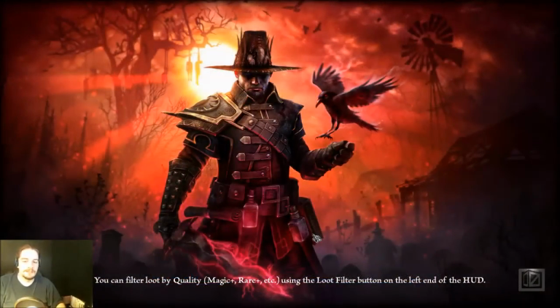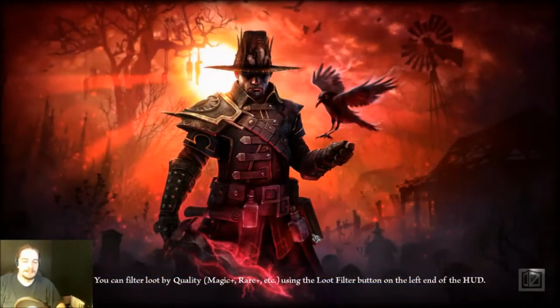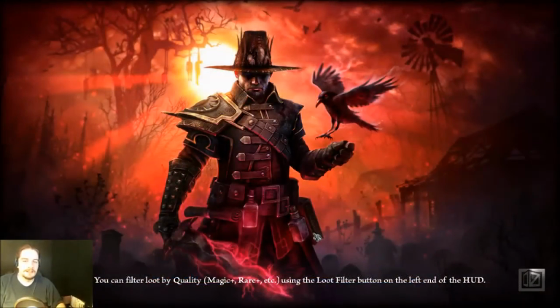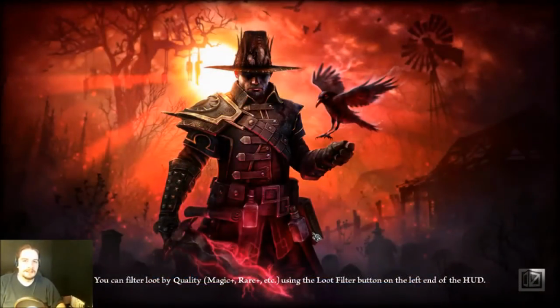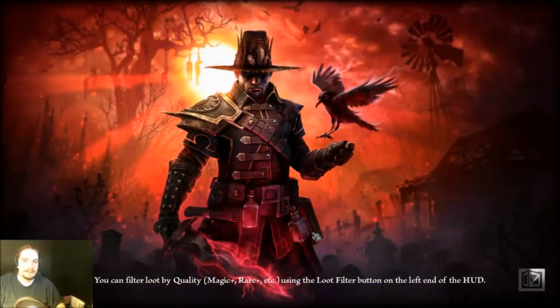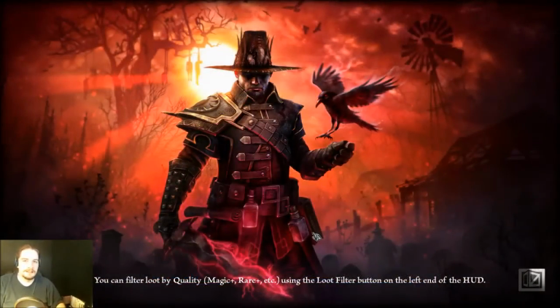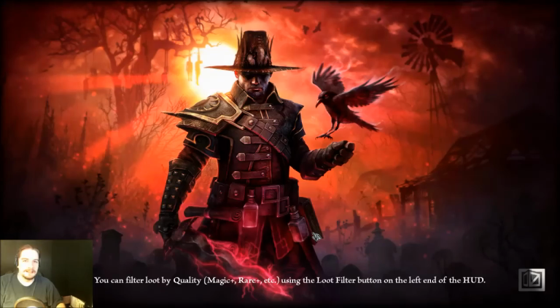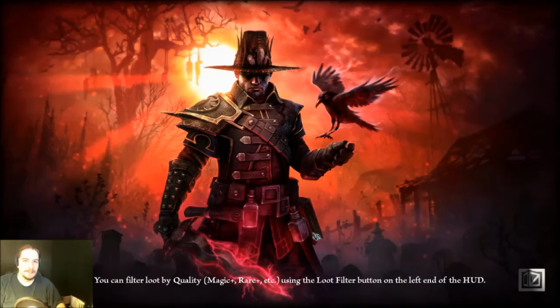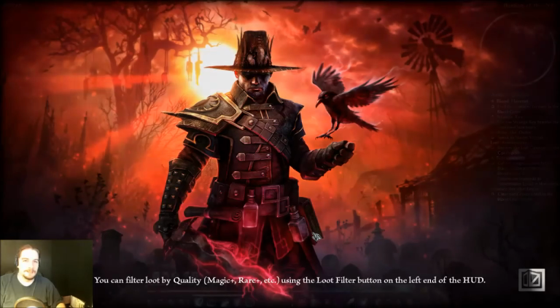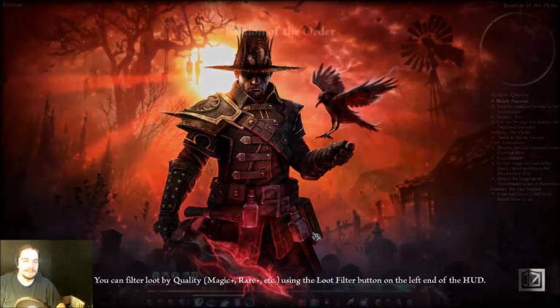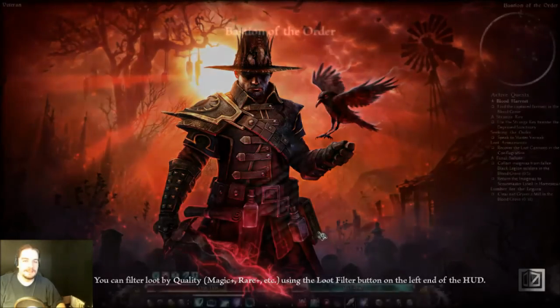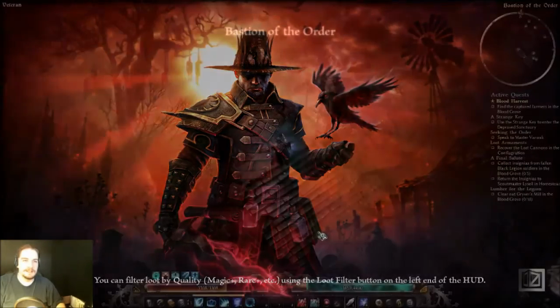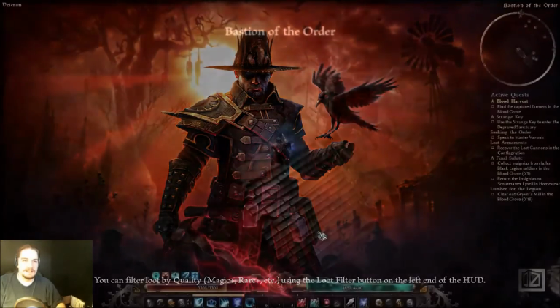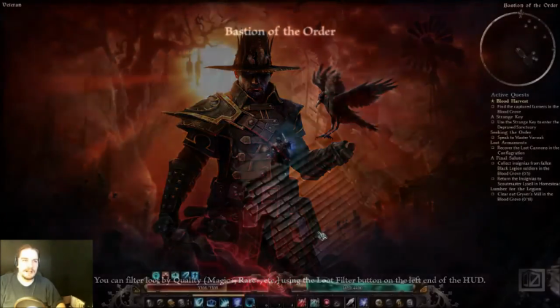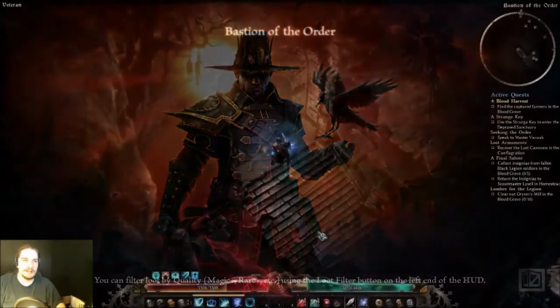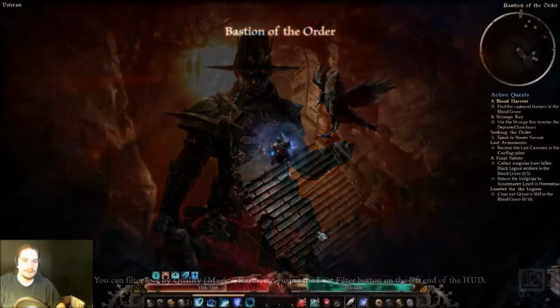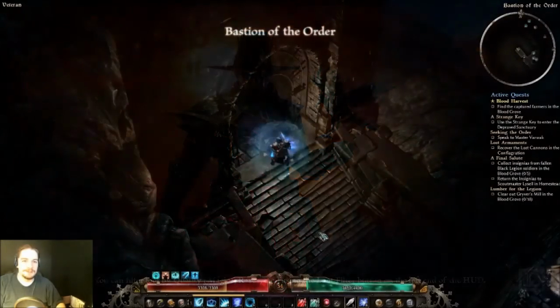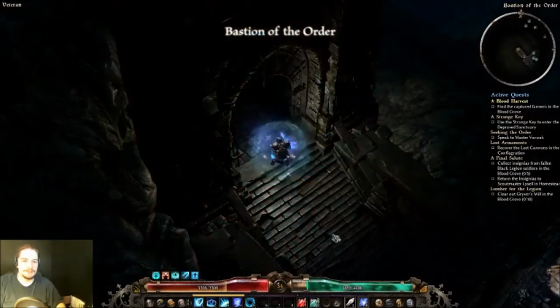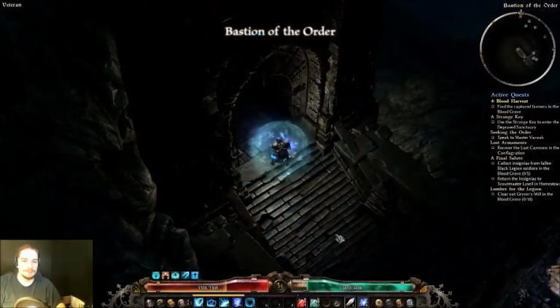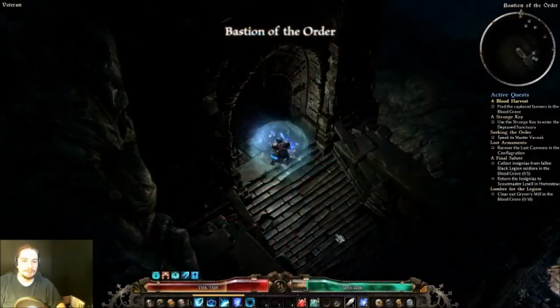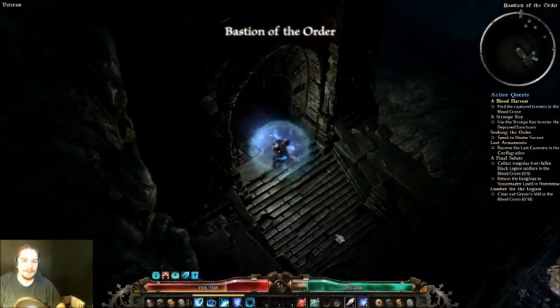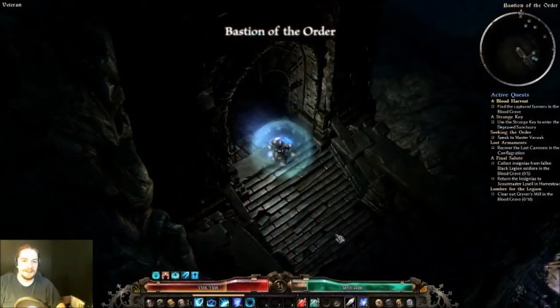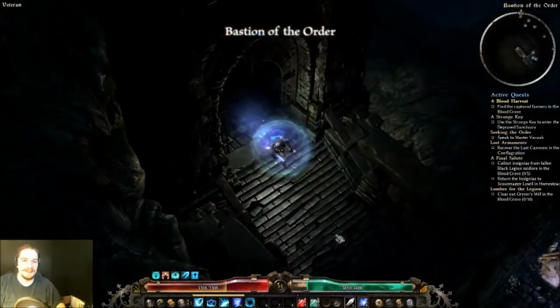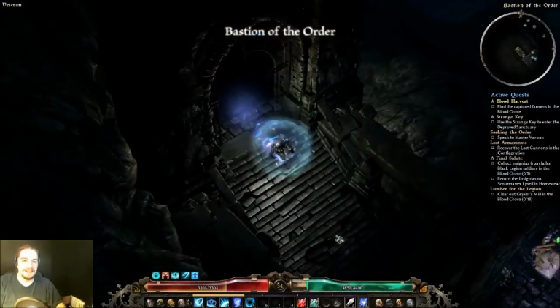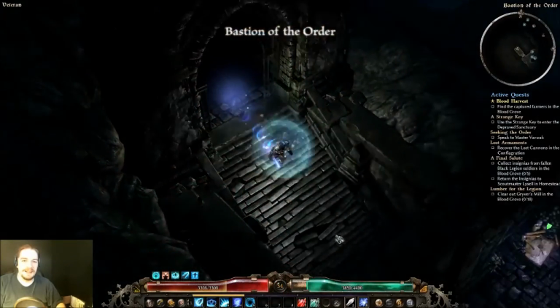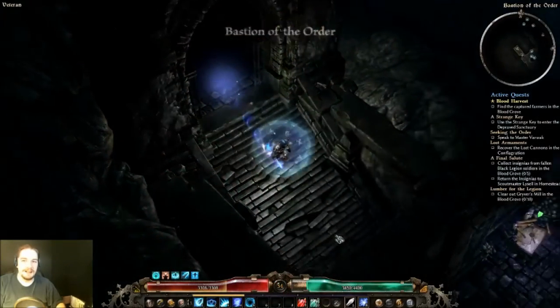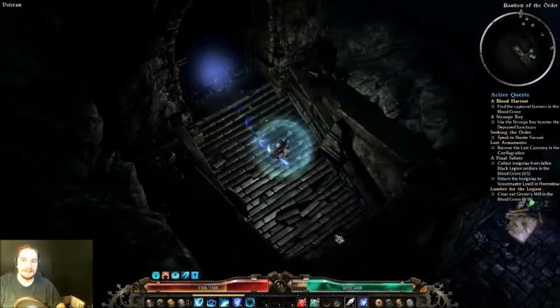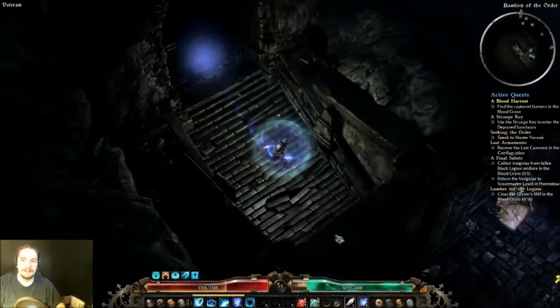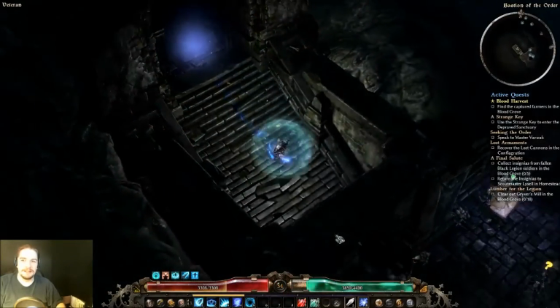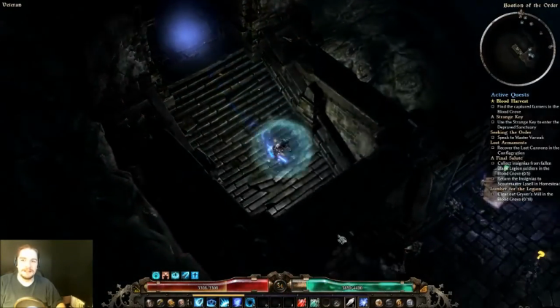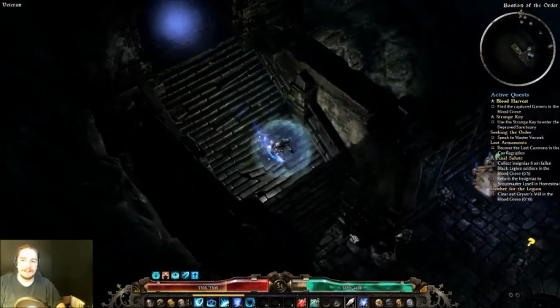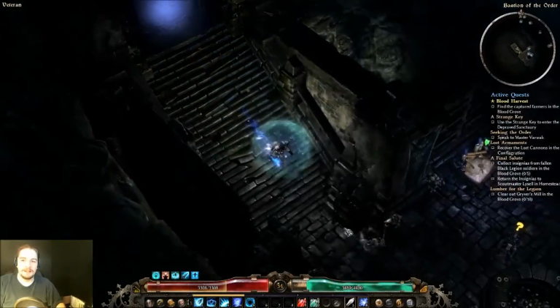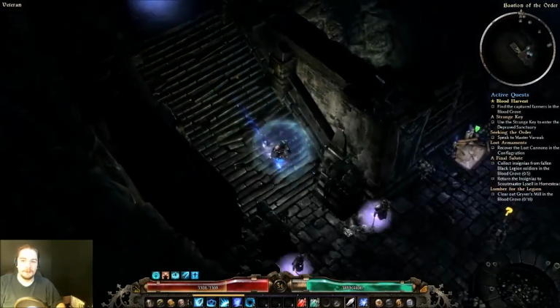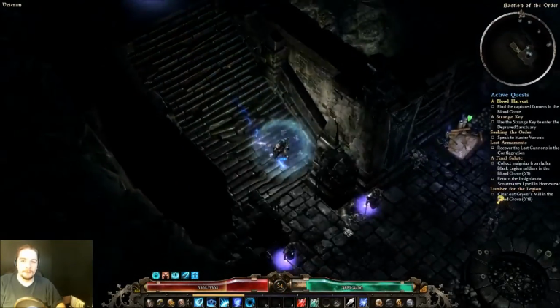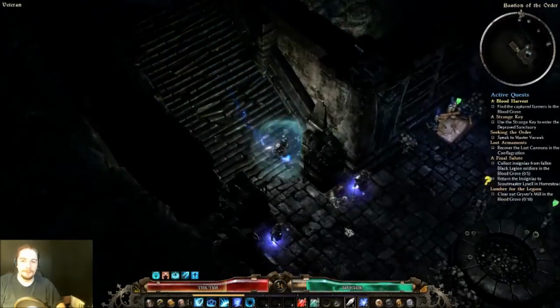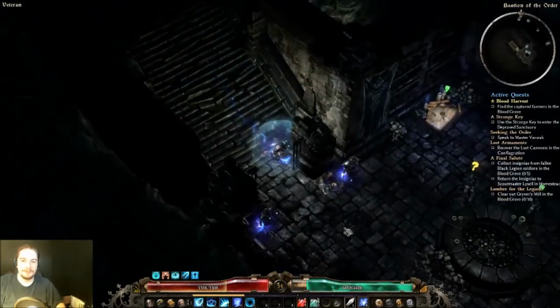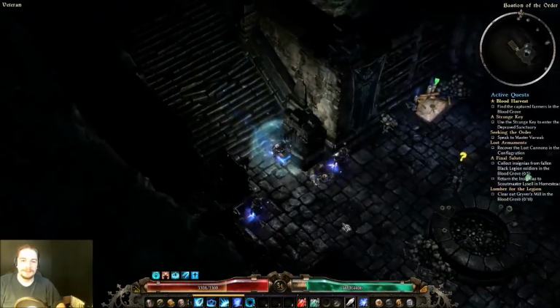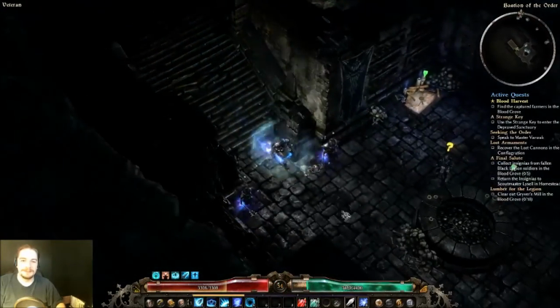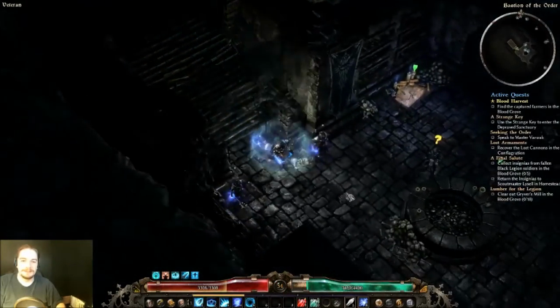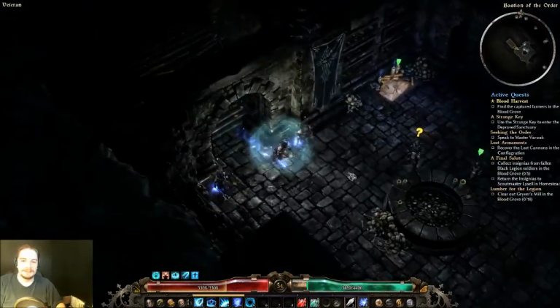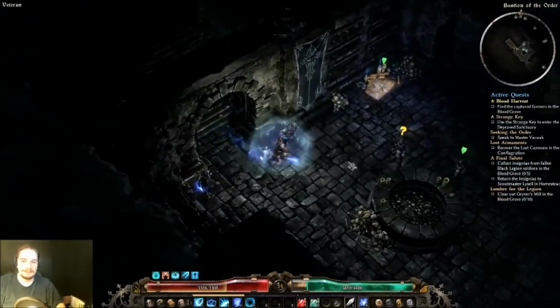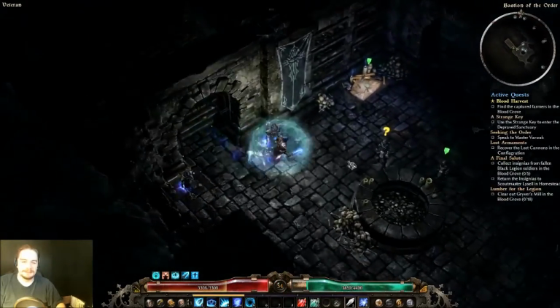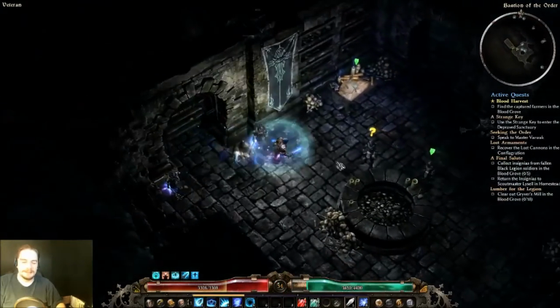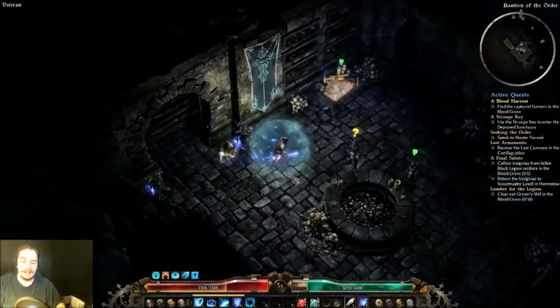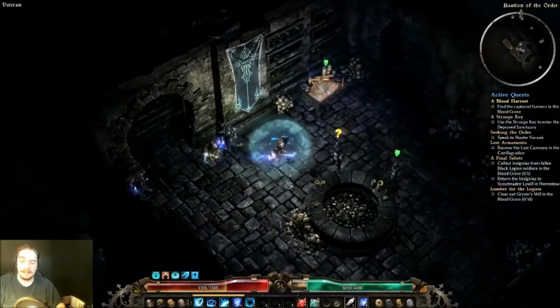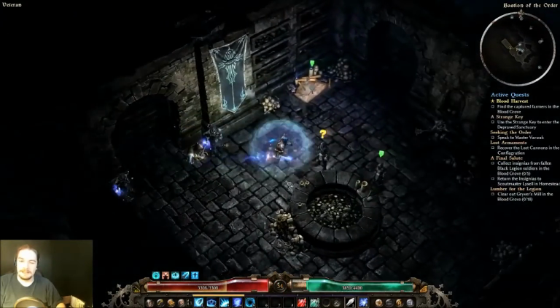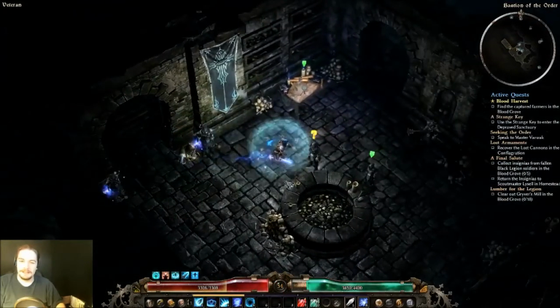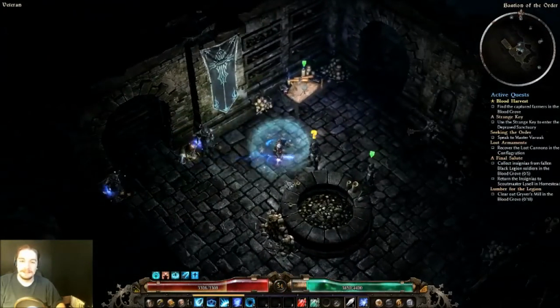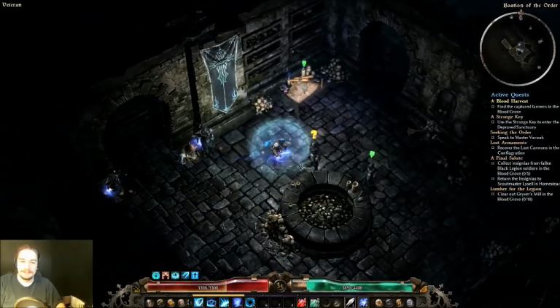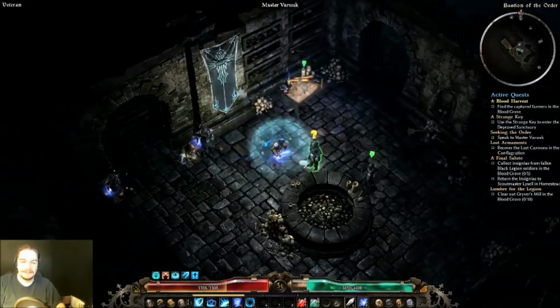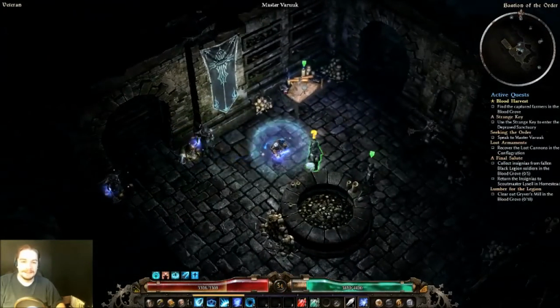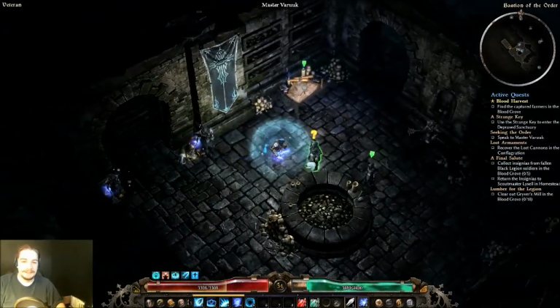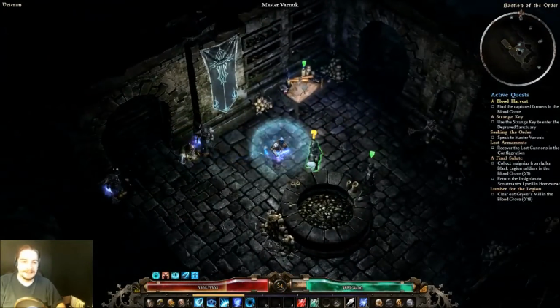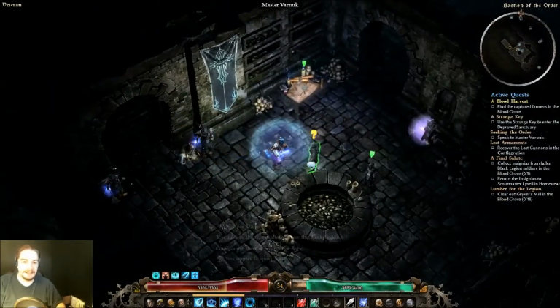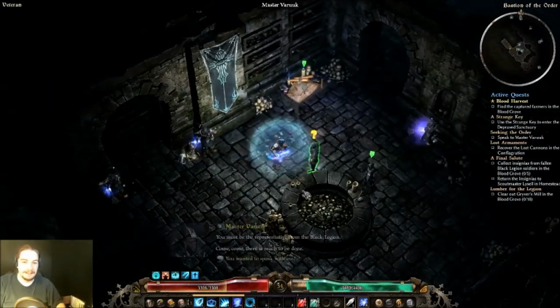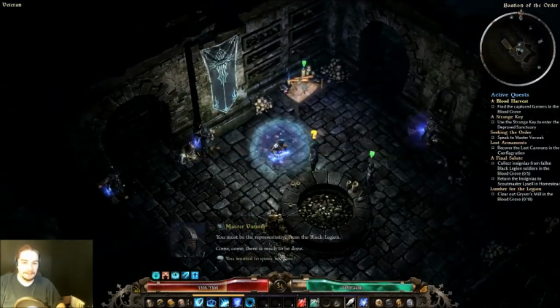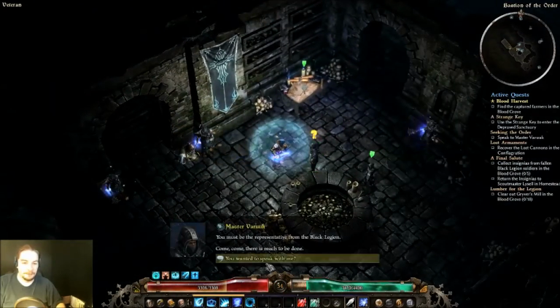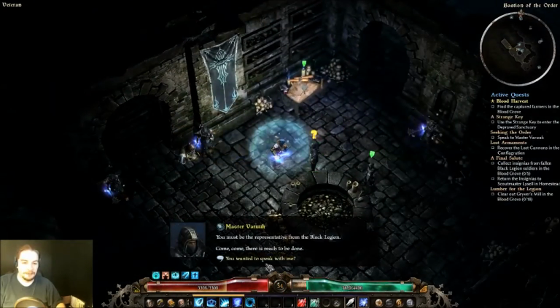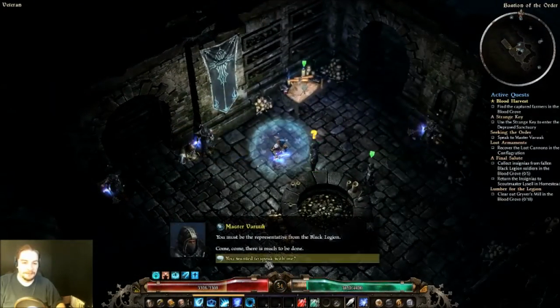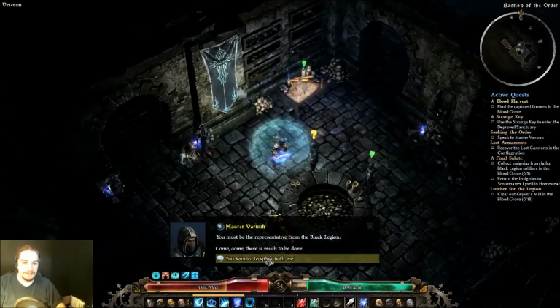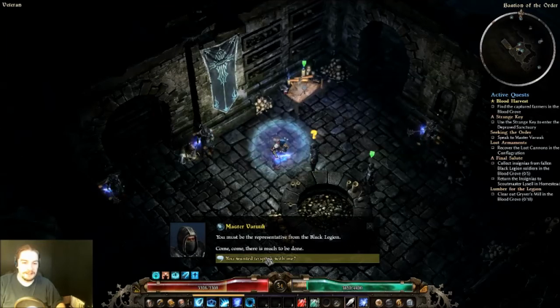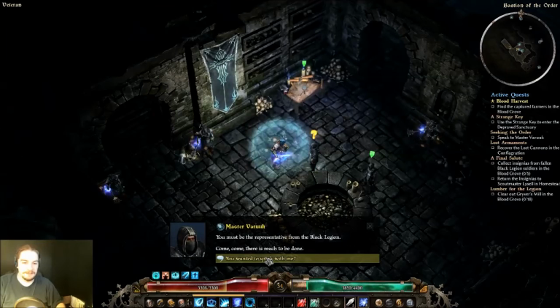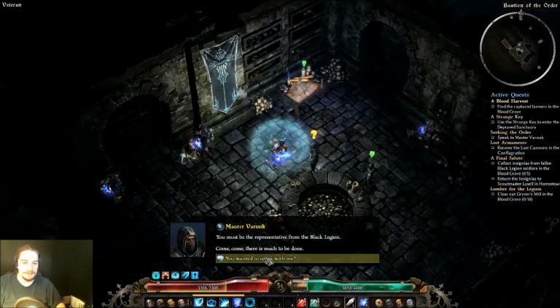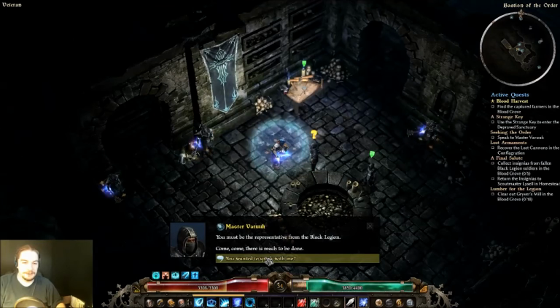Kaimans is a tower, so it's bright and airy and open, kinda. And Order of Death's Vigil is dark and dank - it's like a basement.